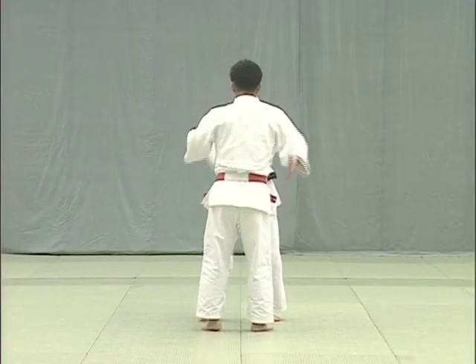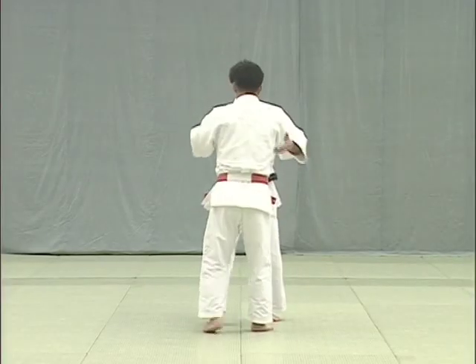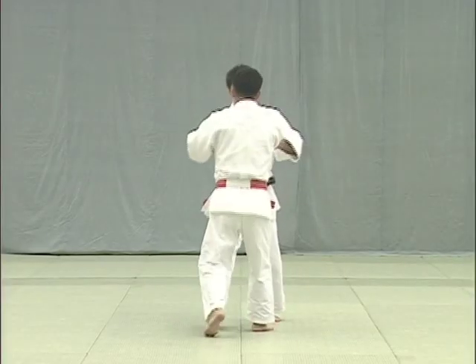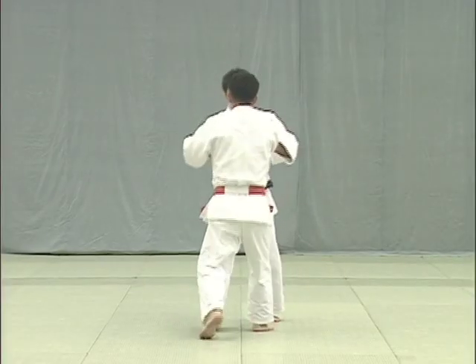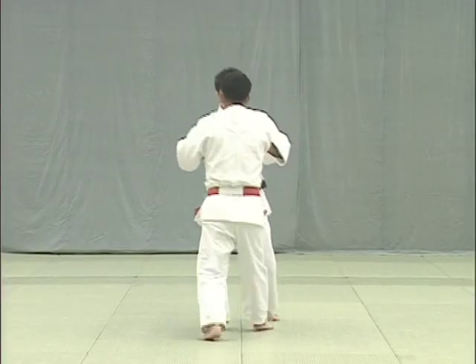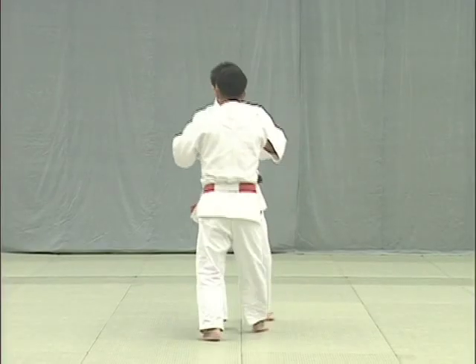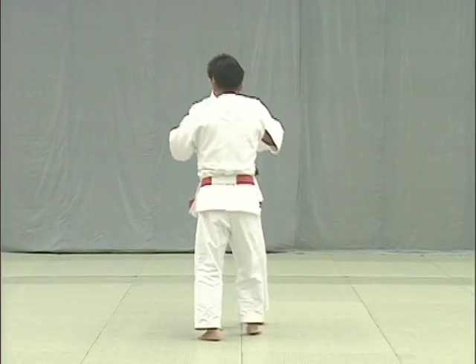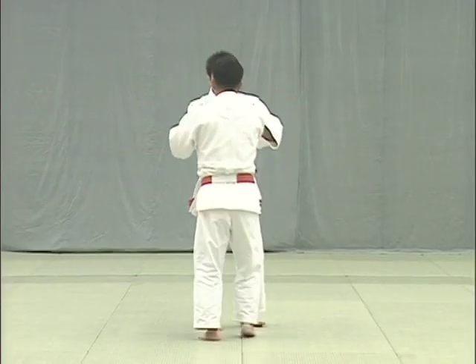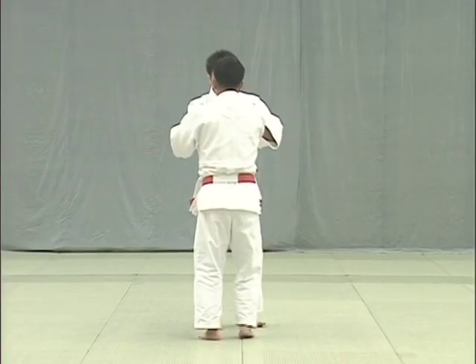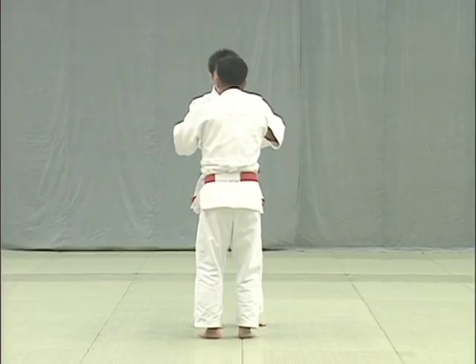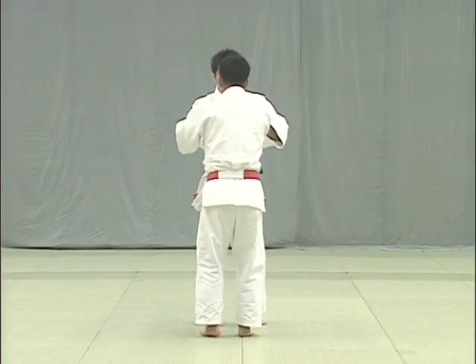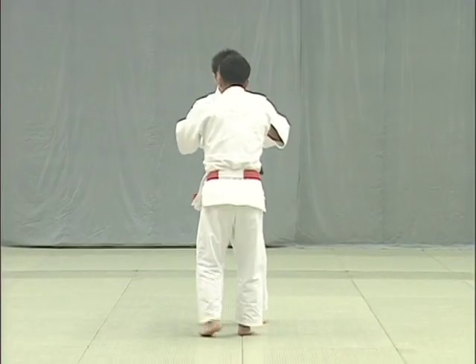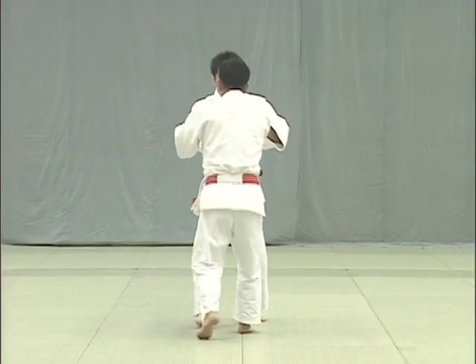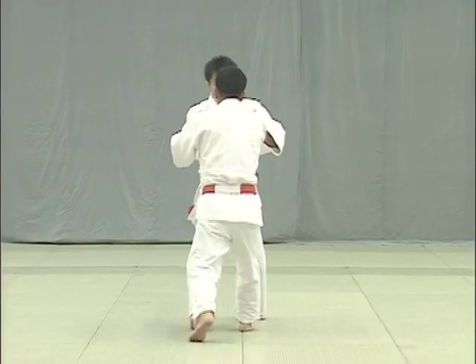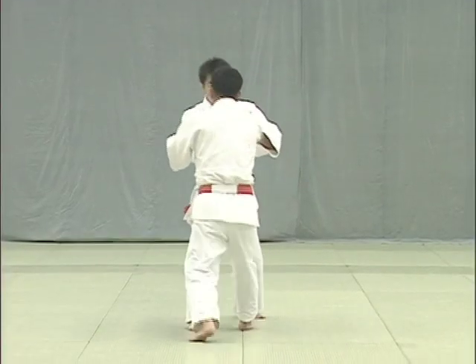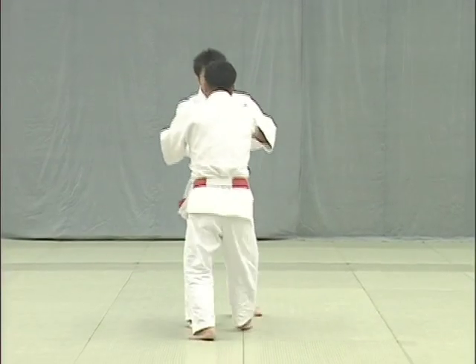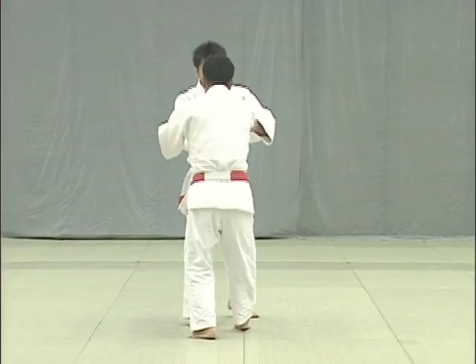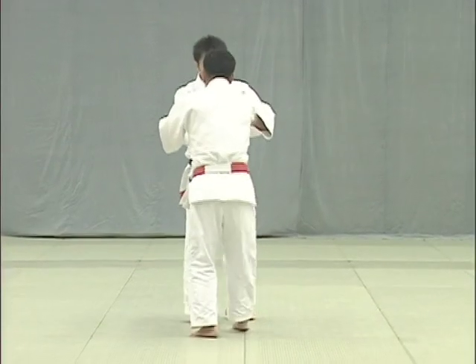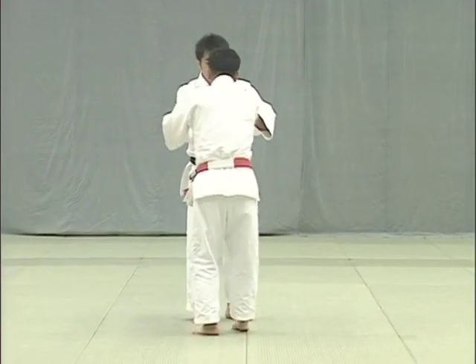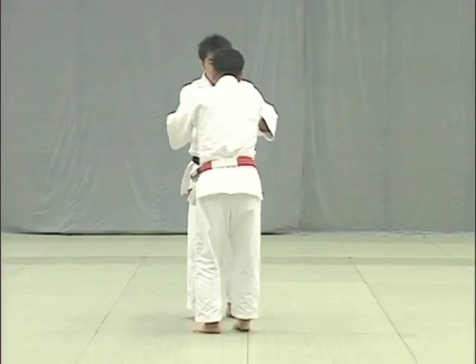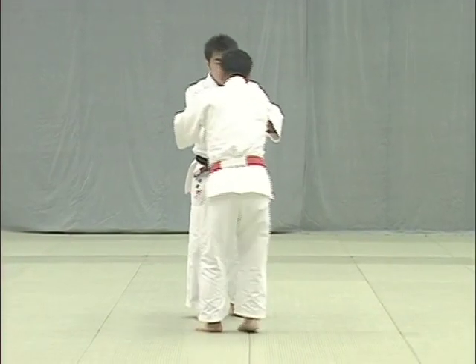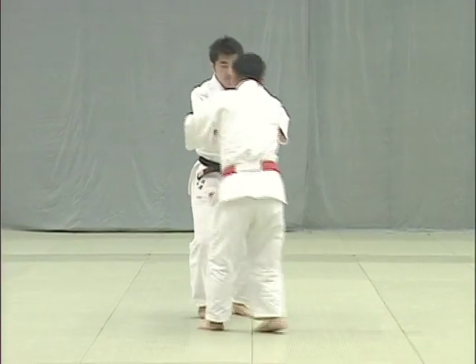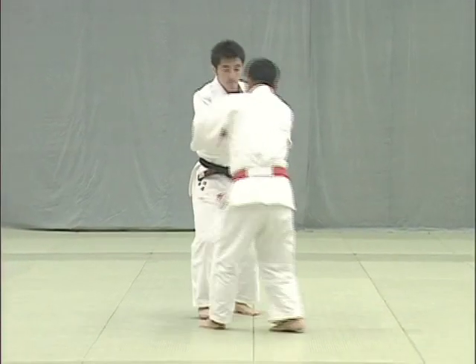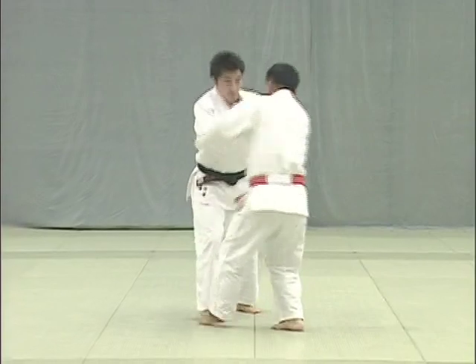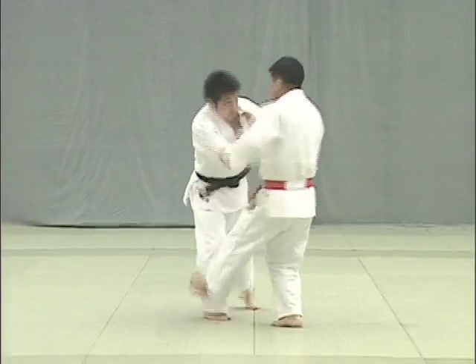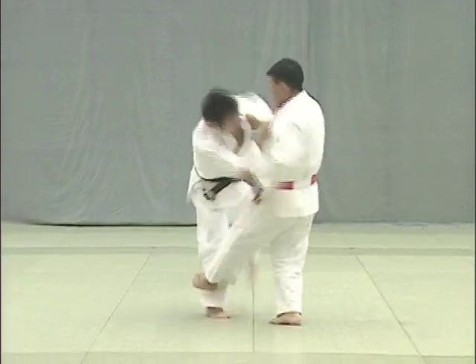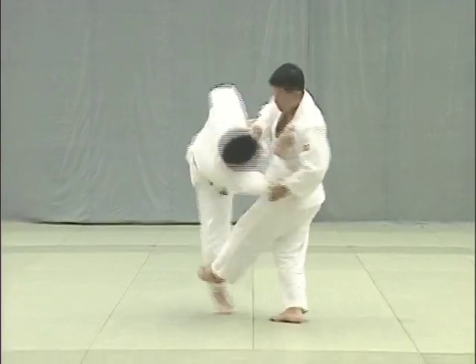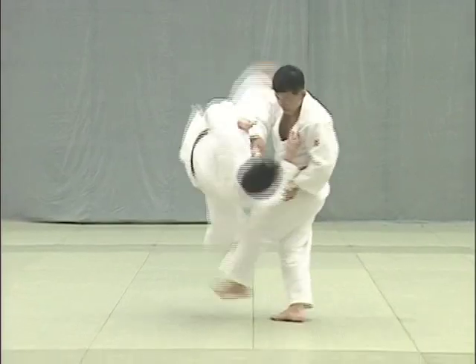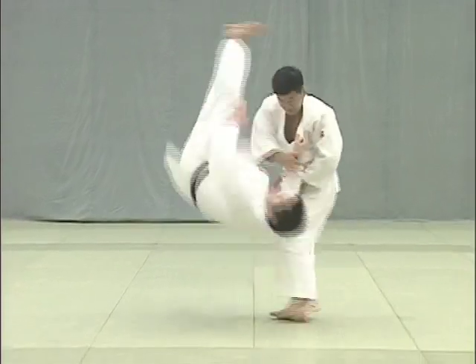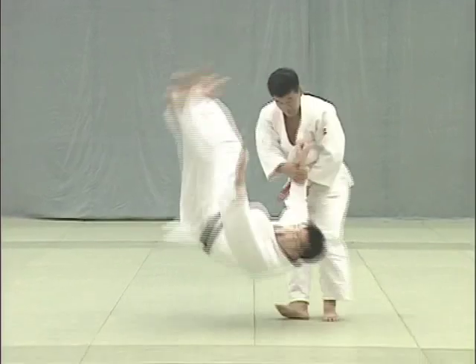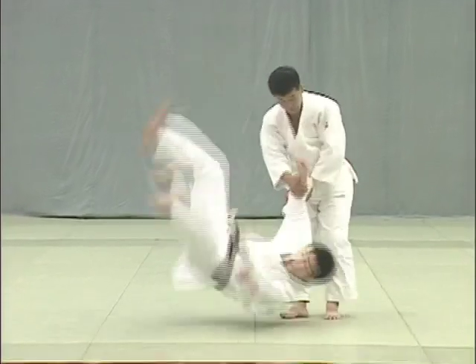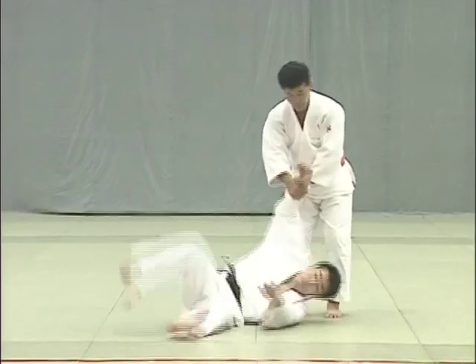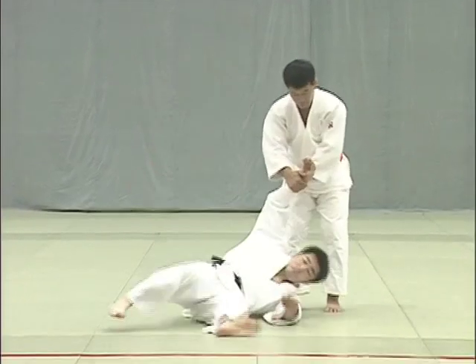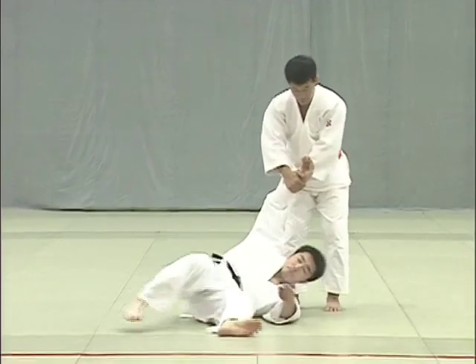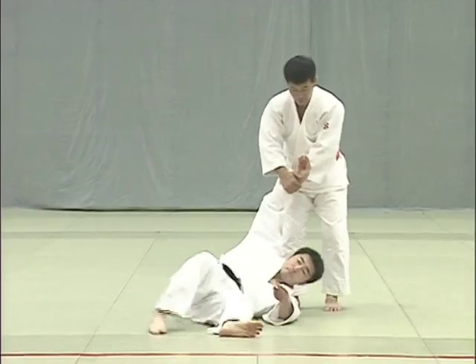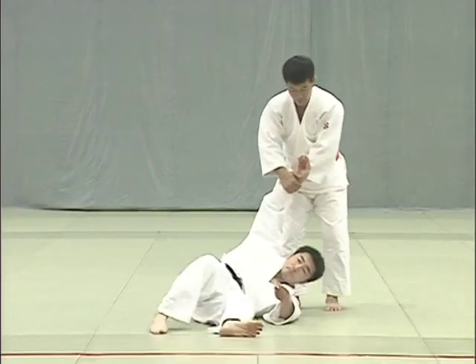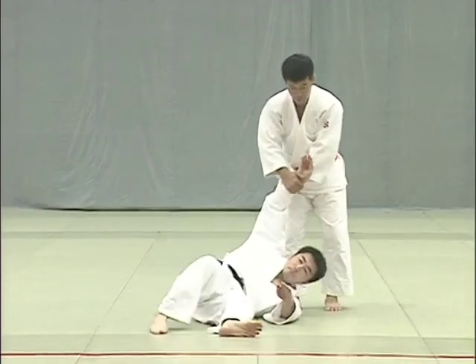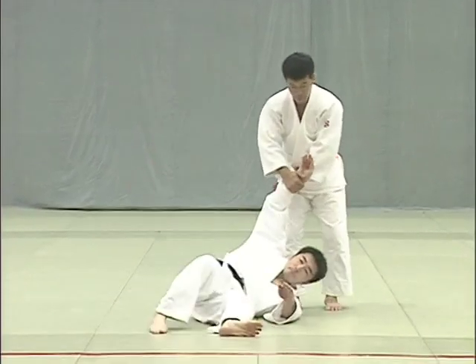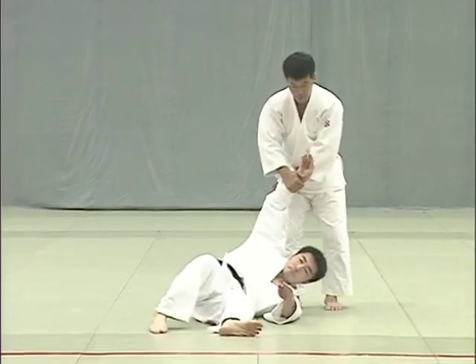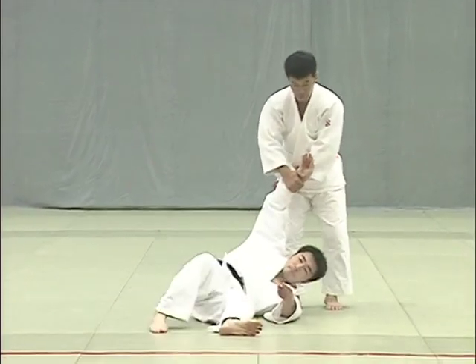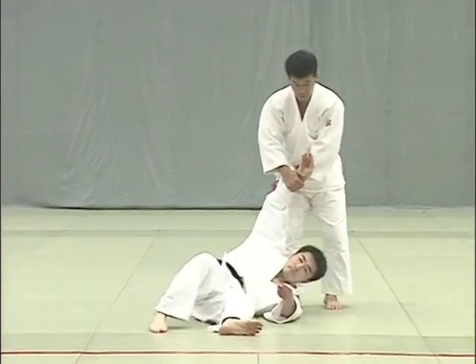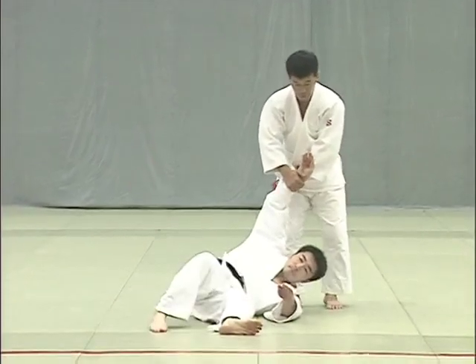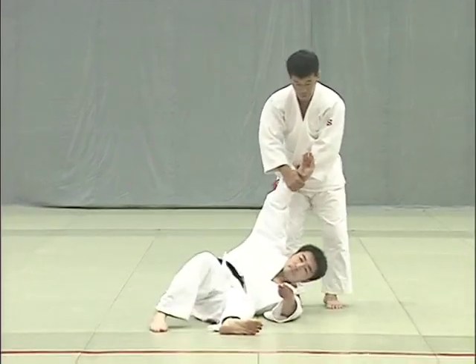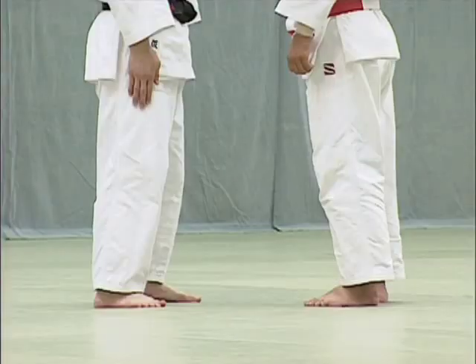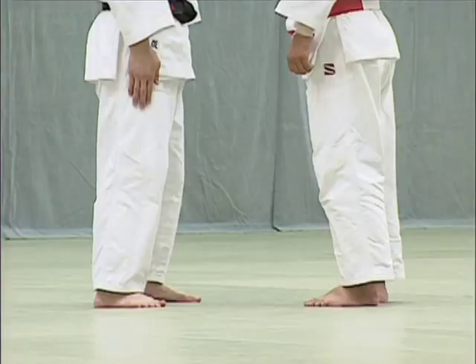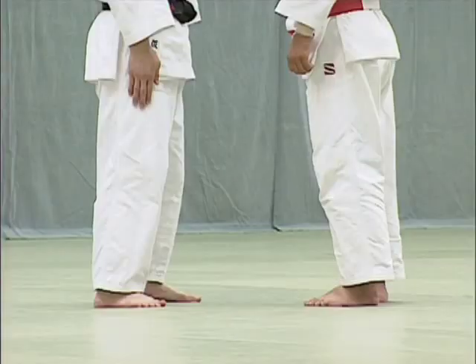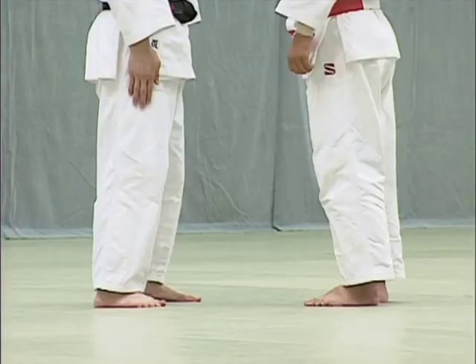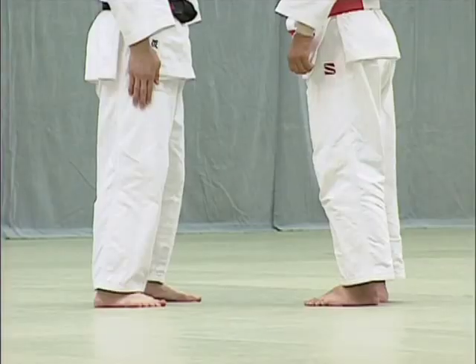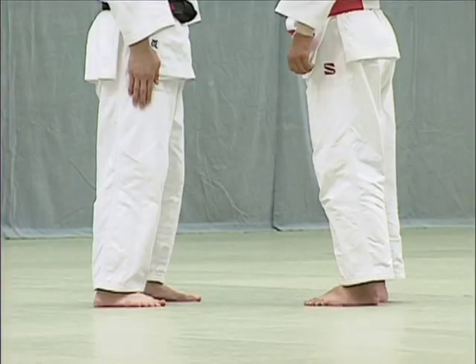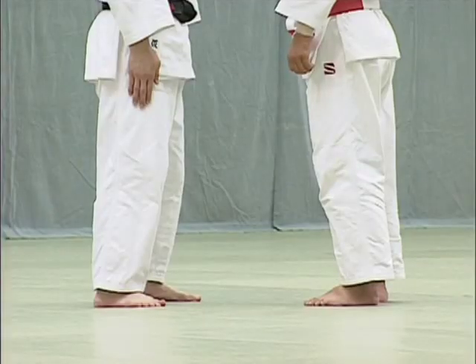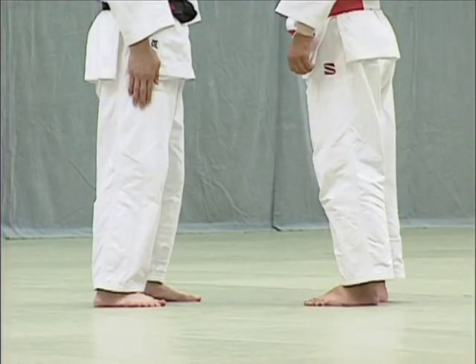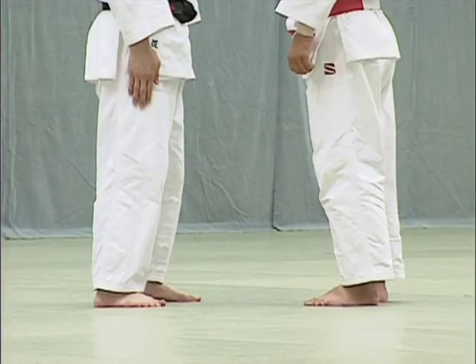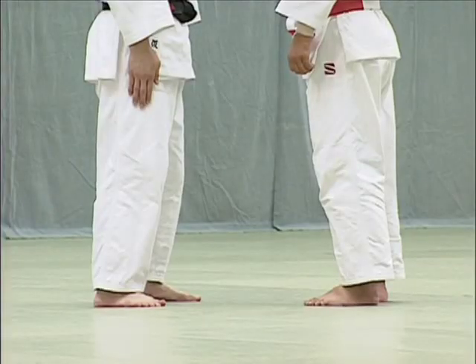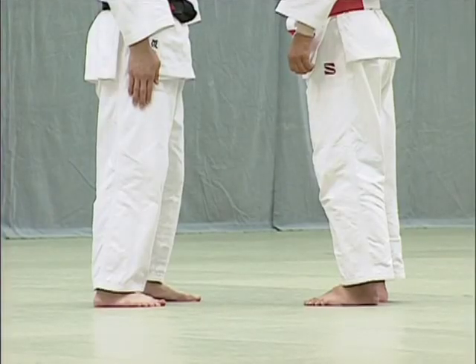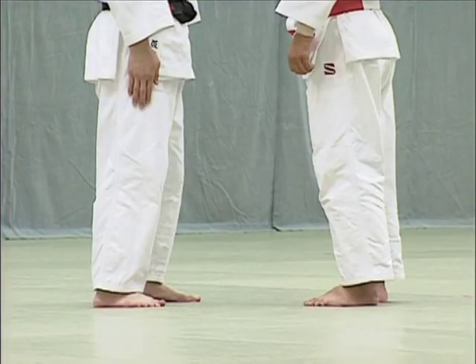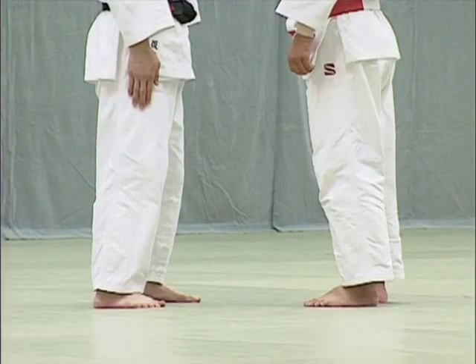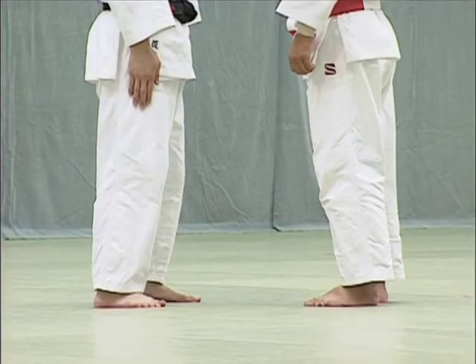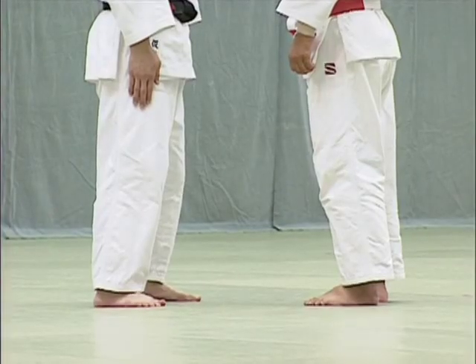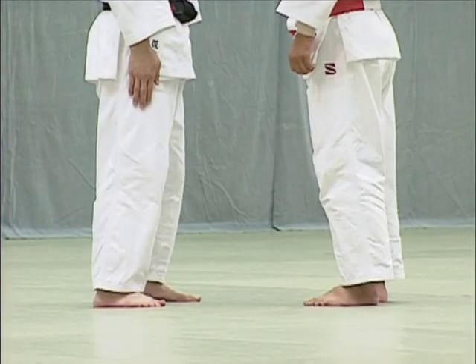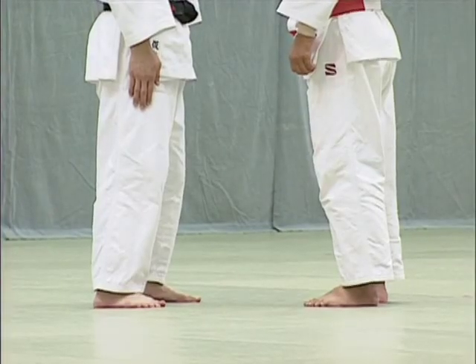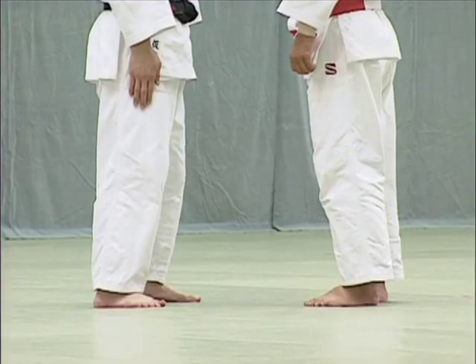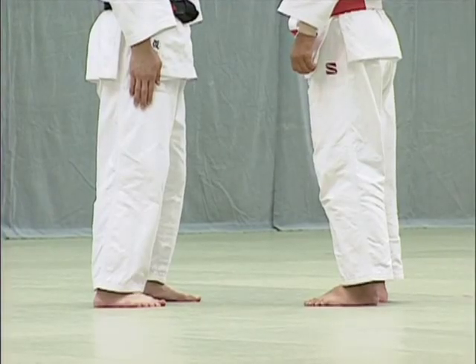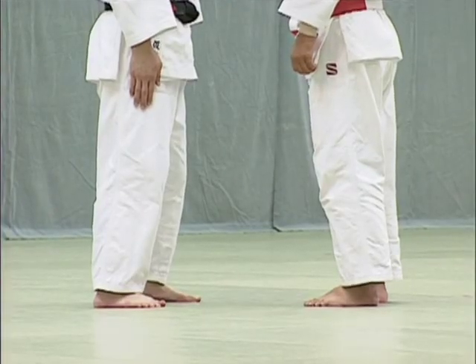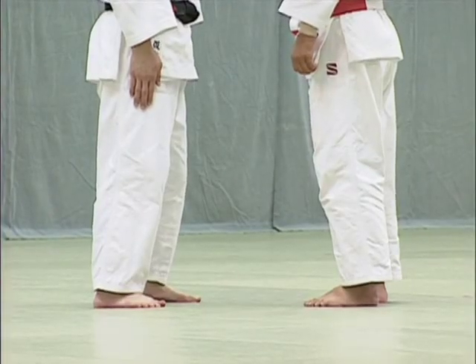The key to Sasai Tsurikomi Ashi is for Tori to turn his body outwards and pull hard to break Uke's balance.